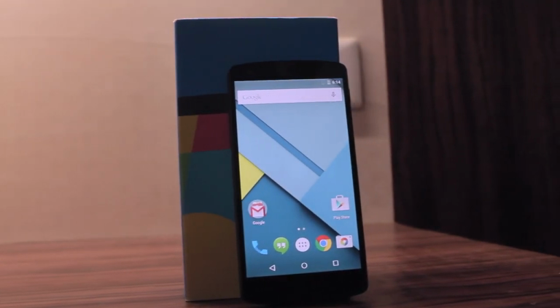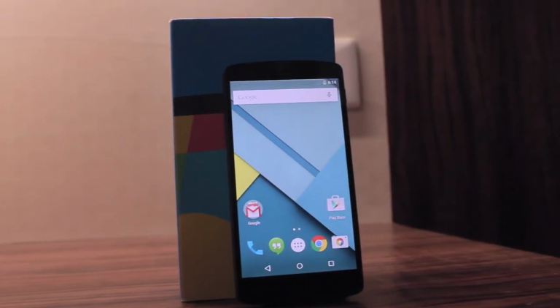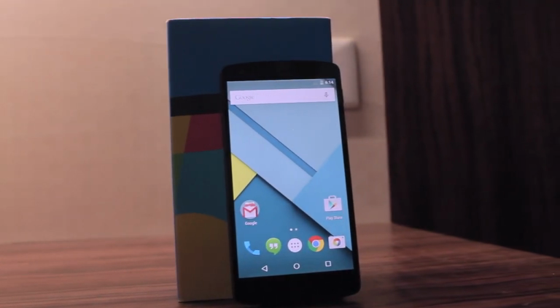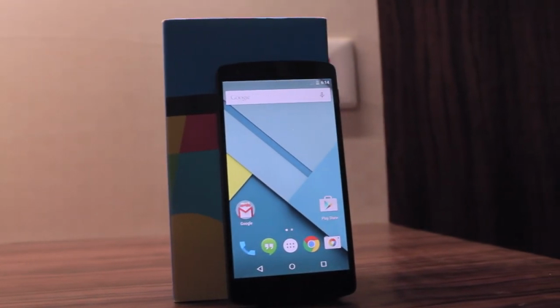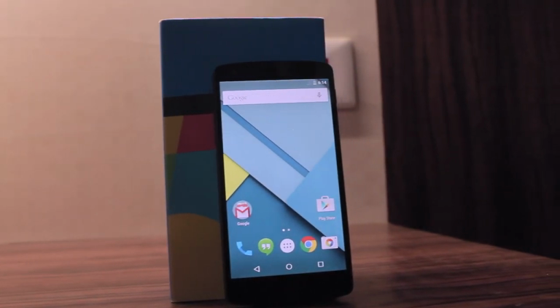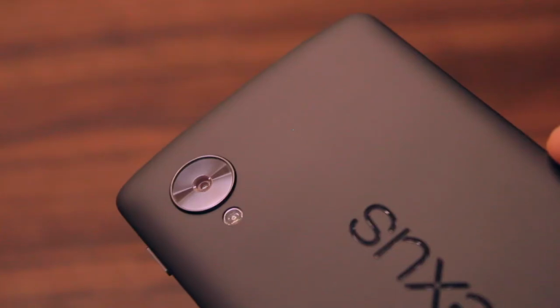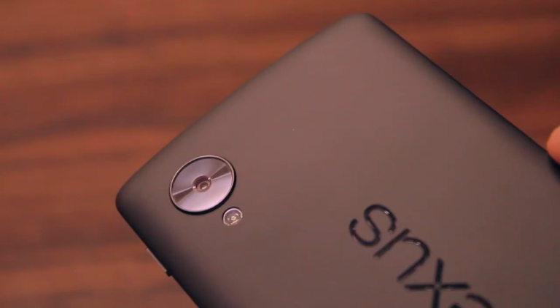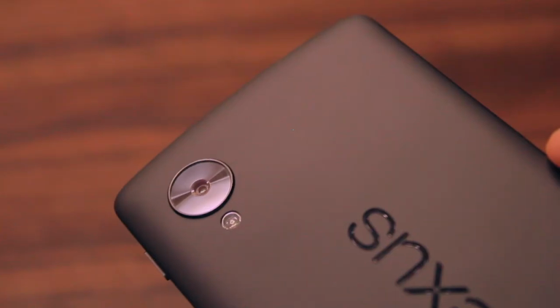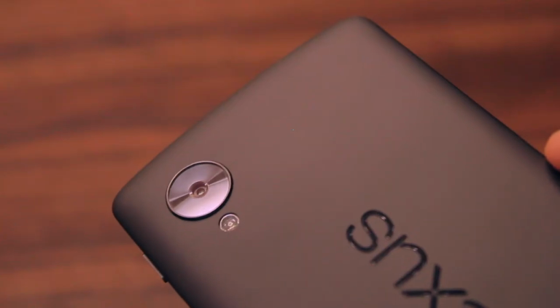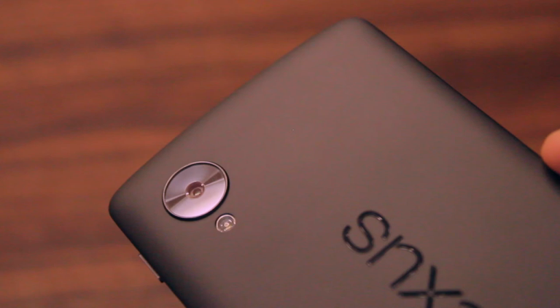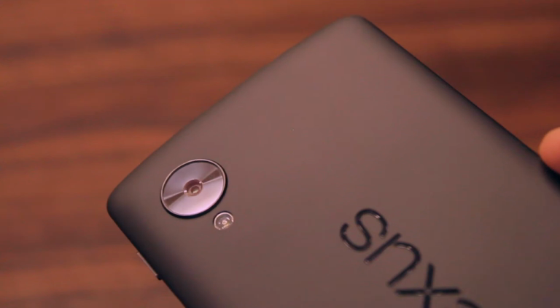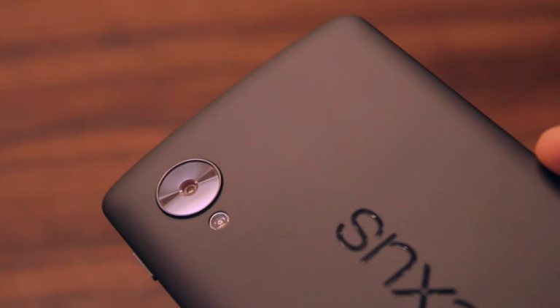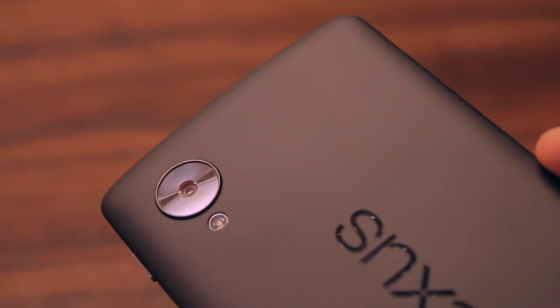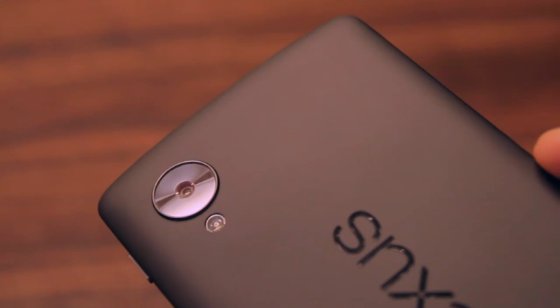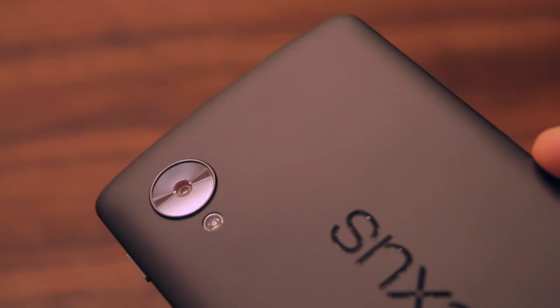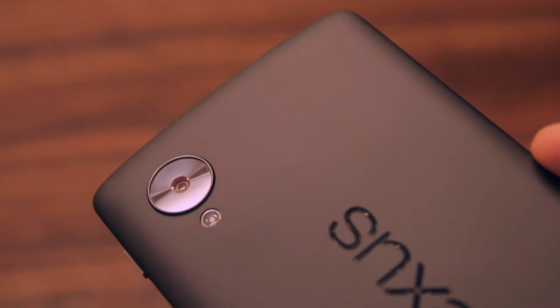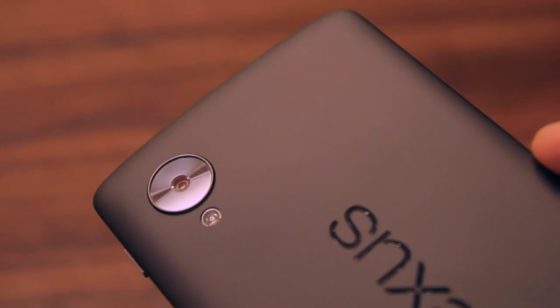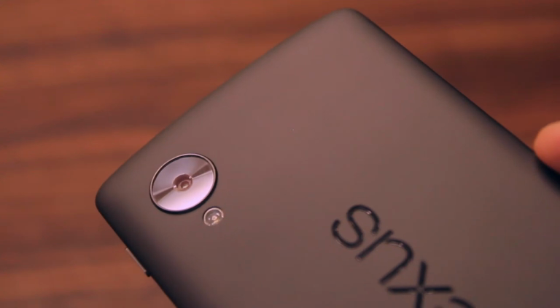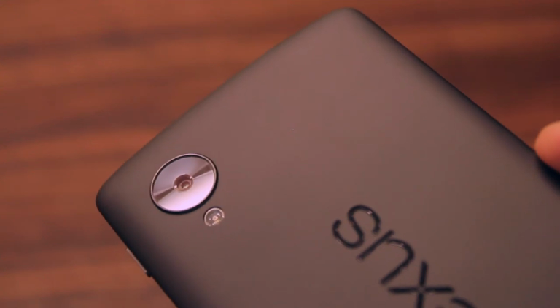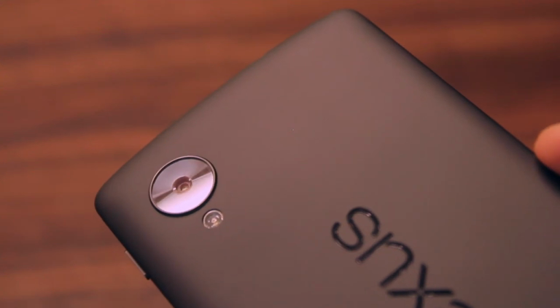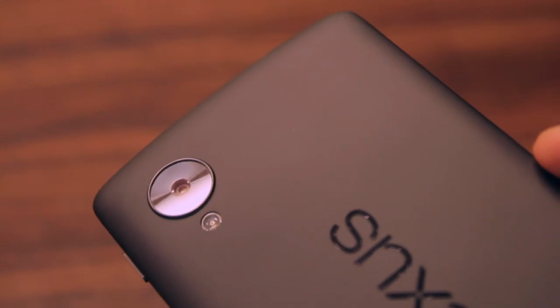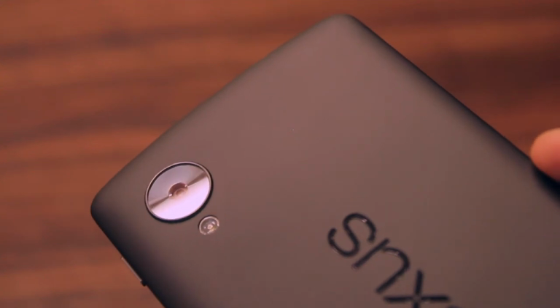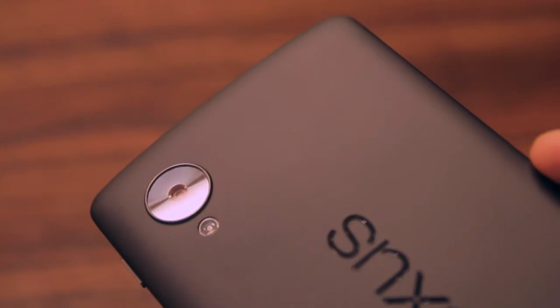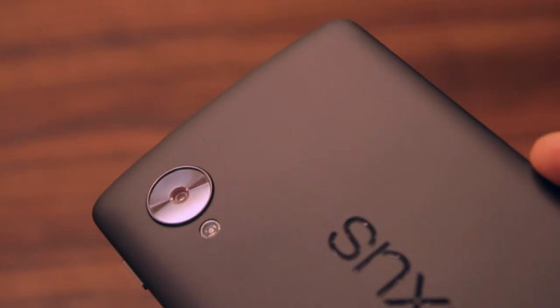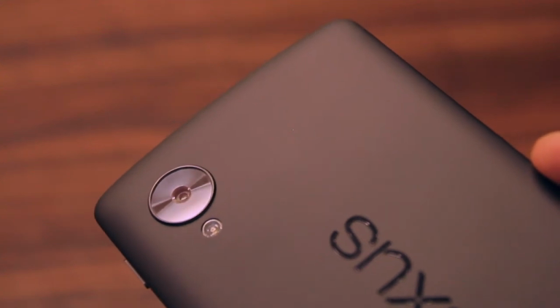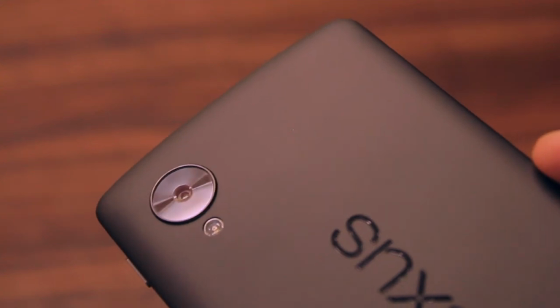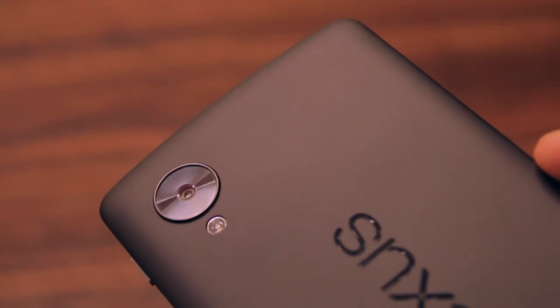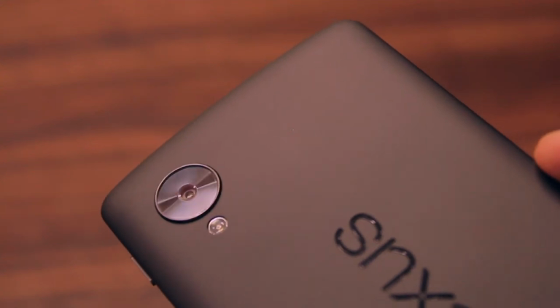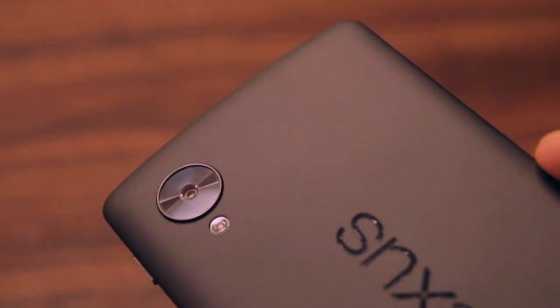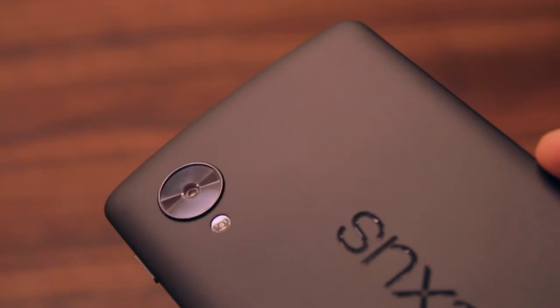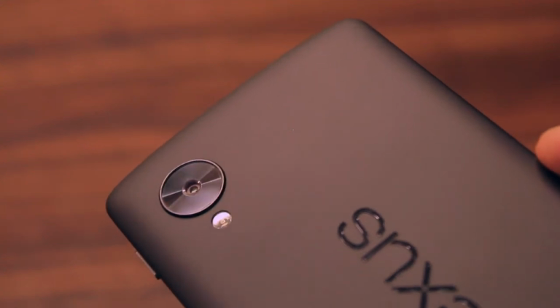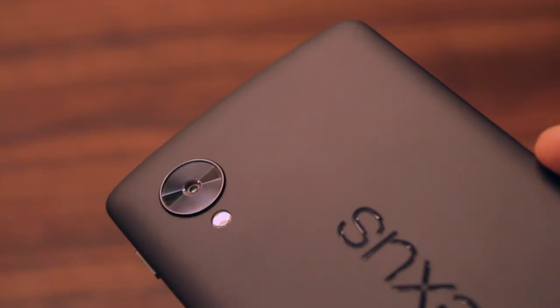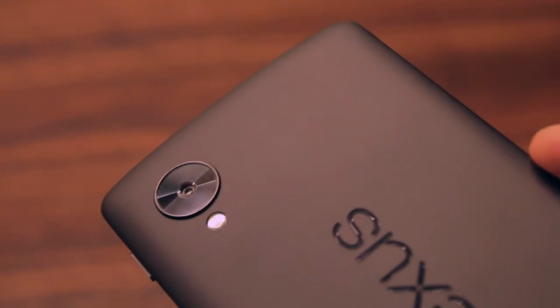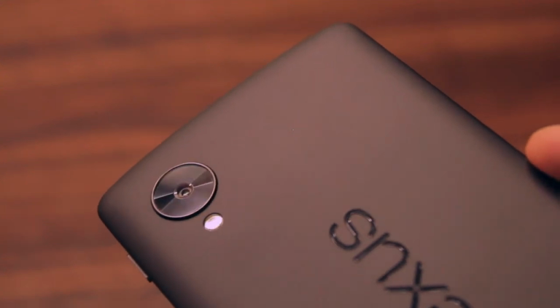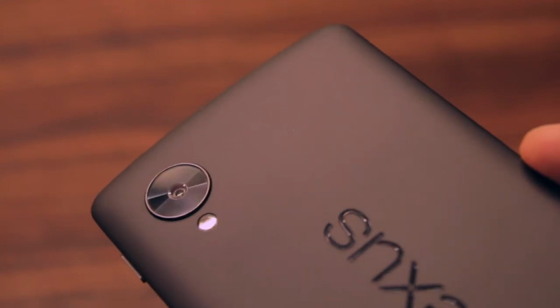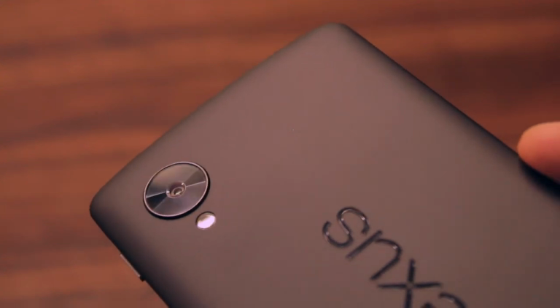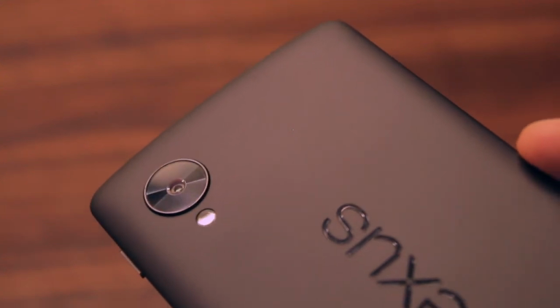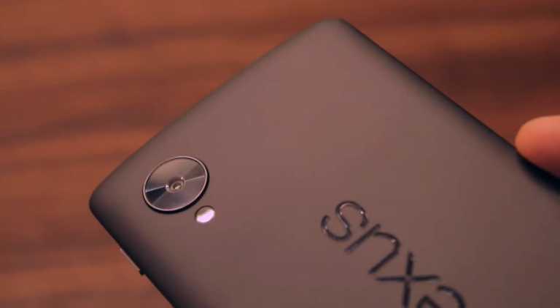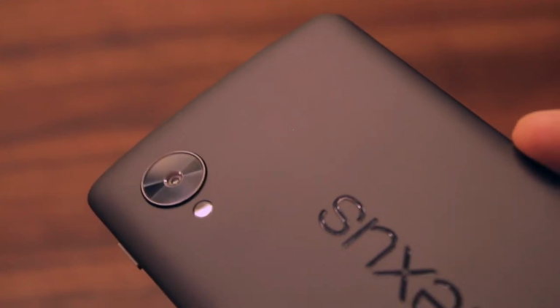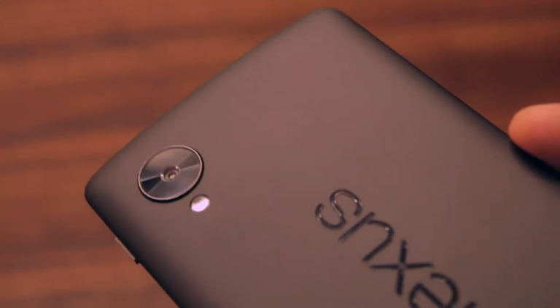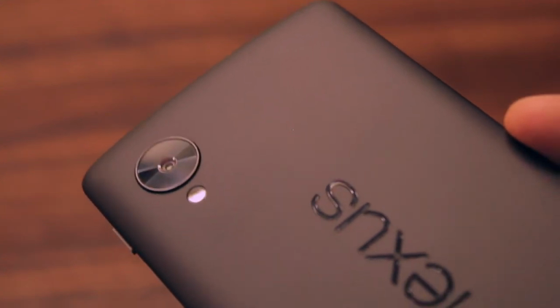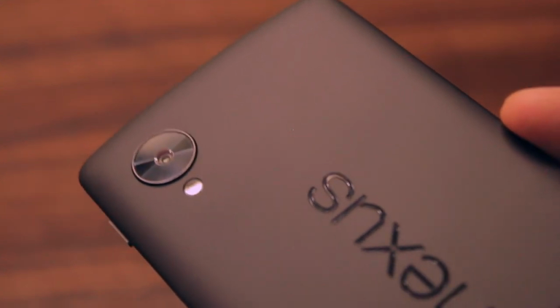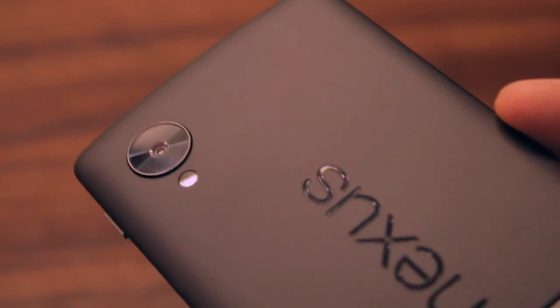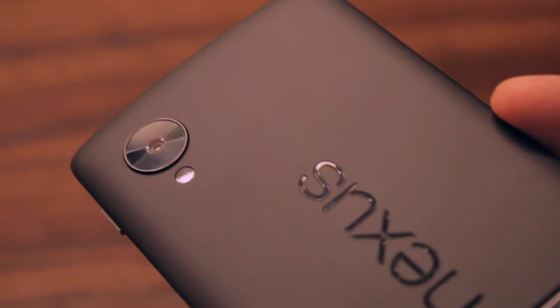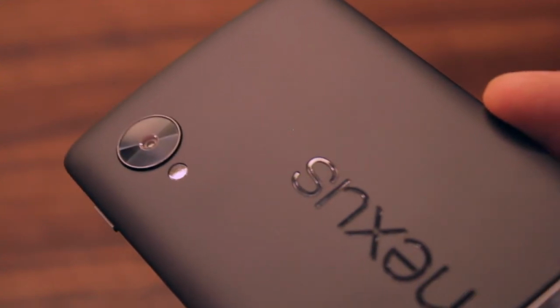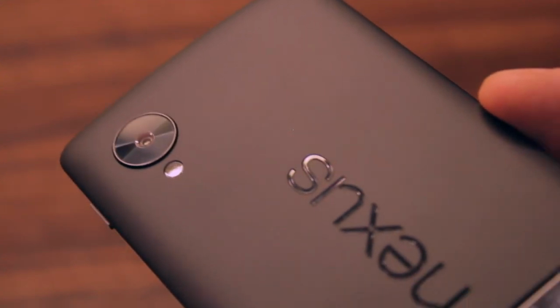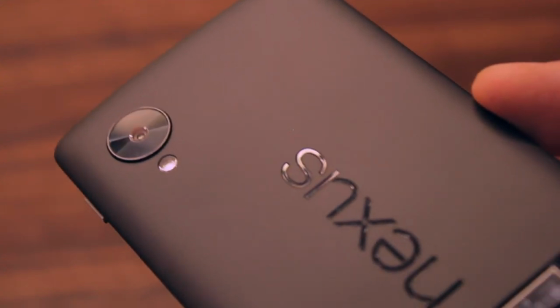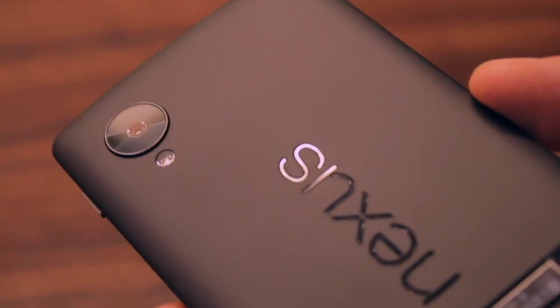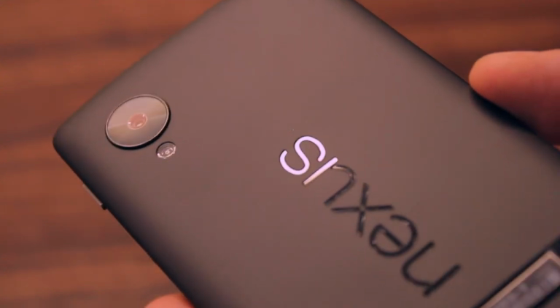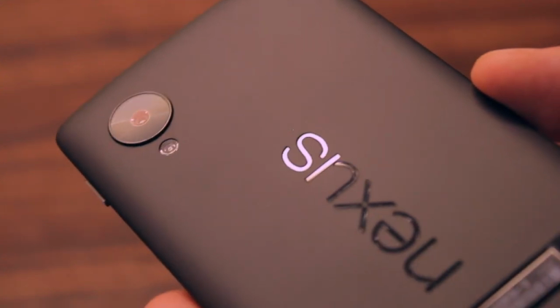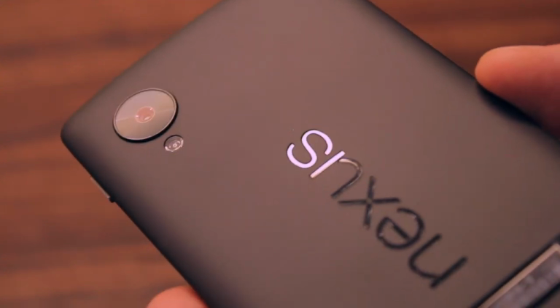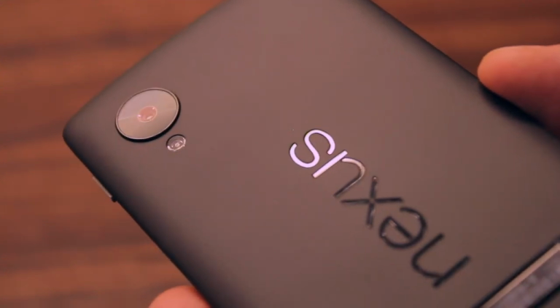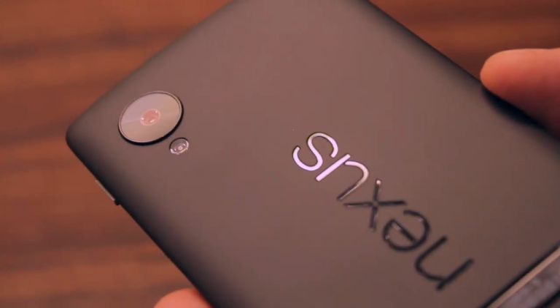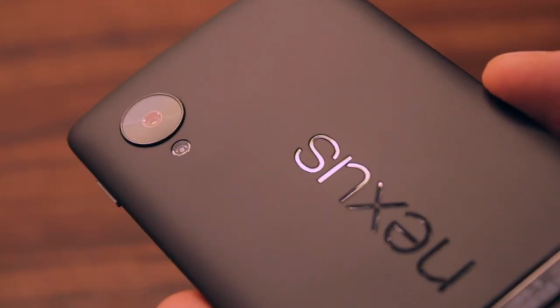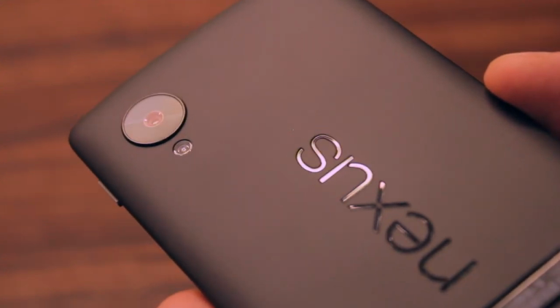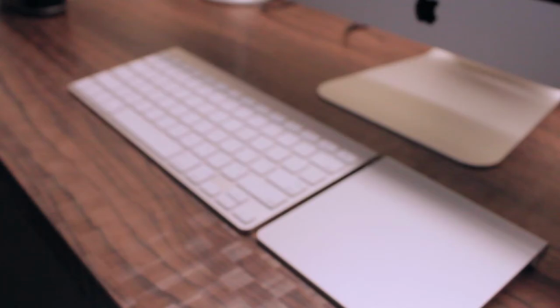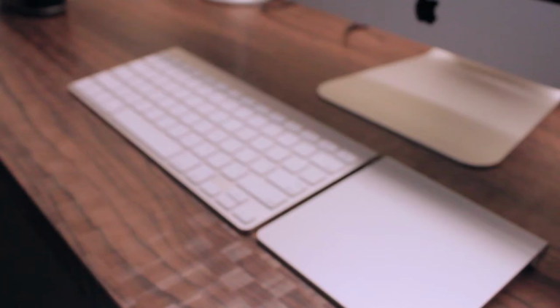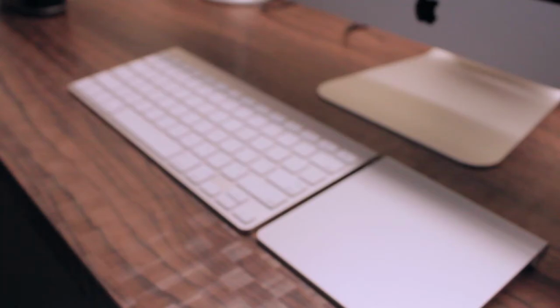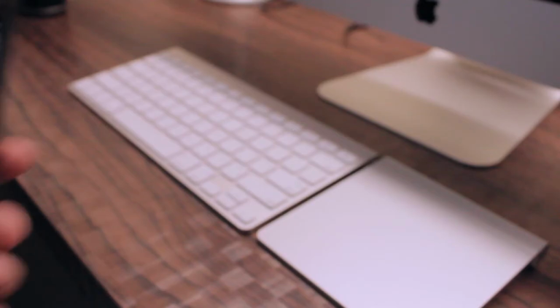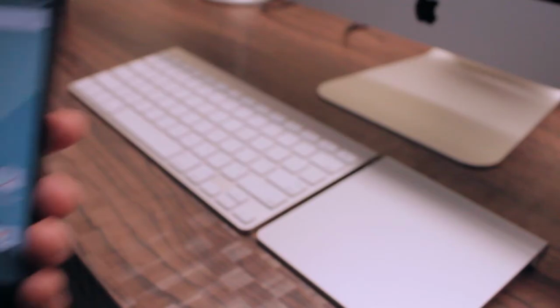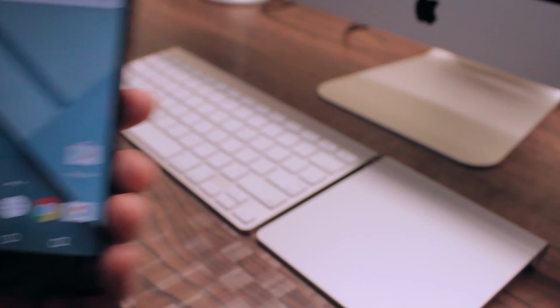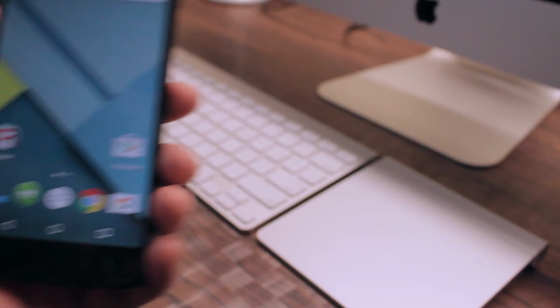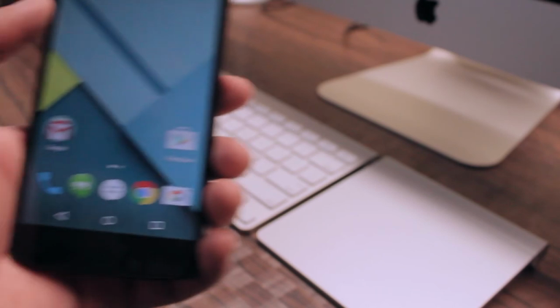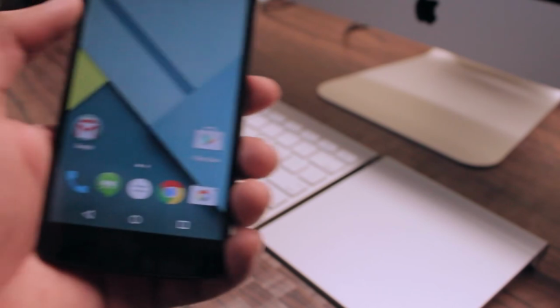On the back, there's soft touch premium plastic with a big Nexus logo in landscape orientation, which I just love.